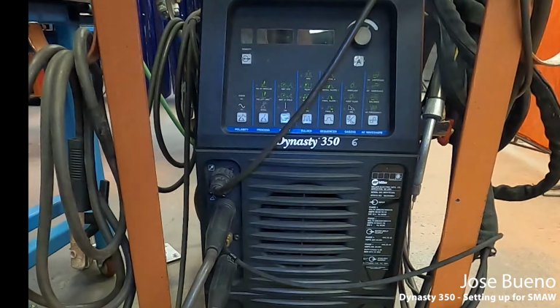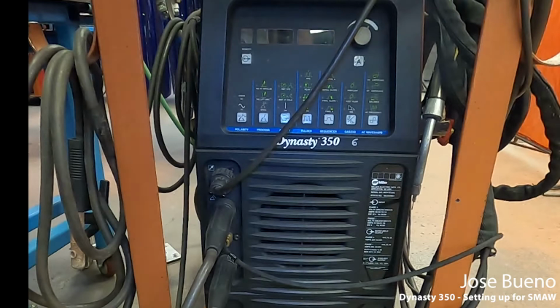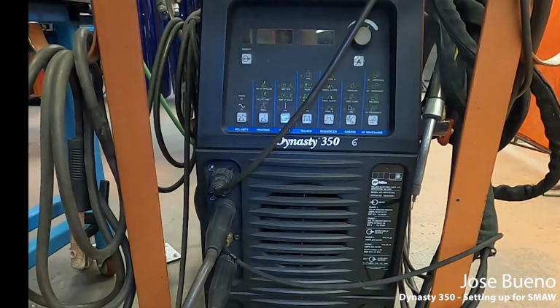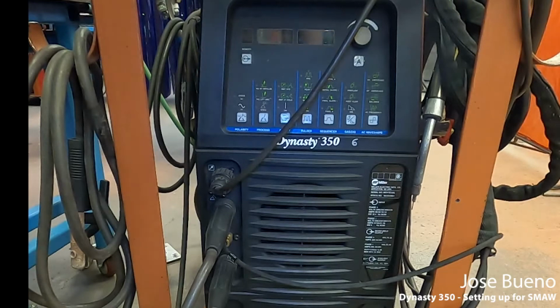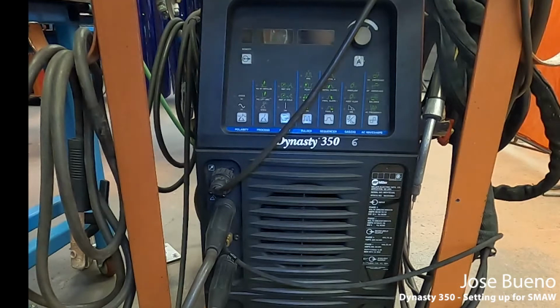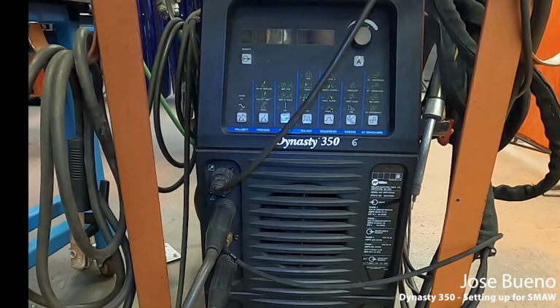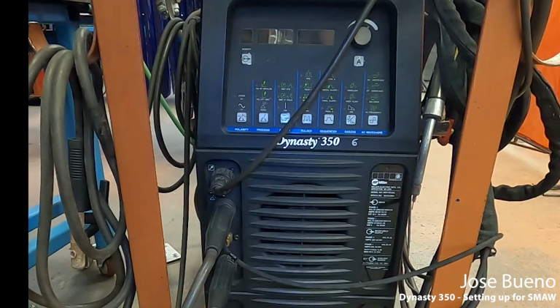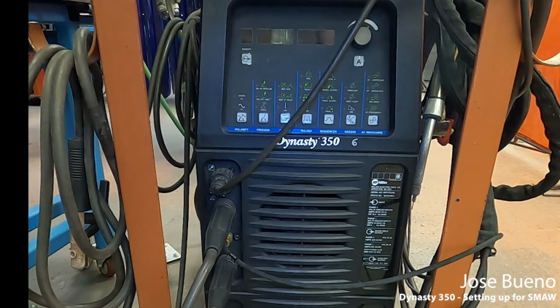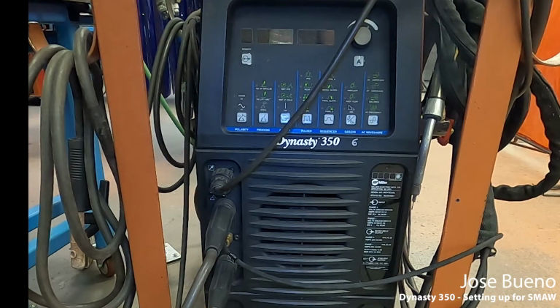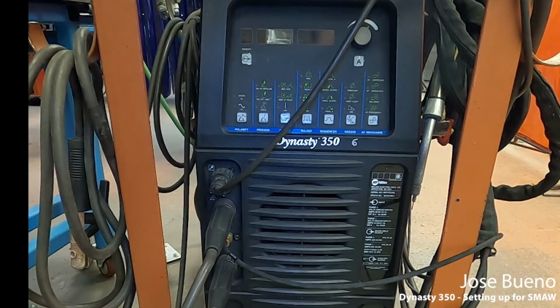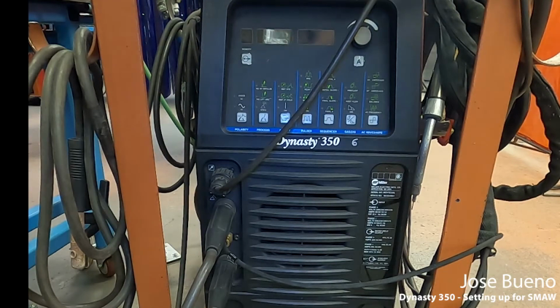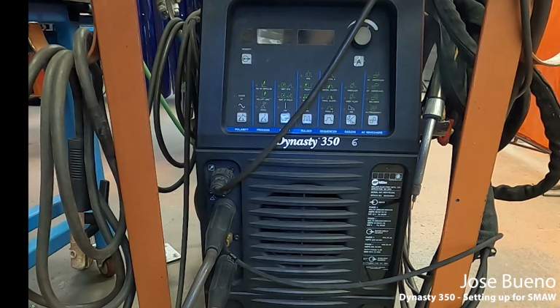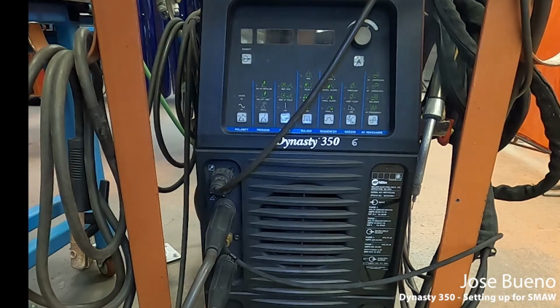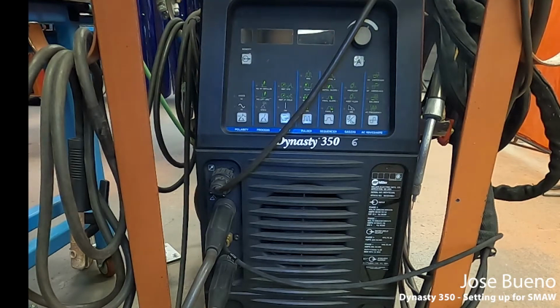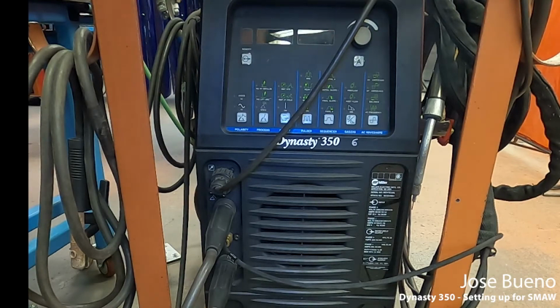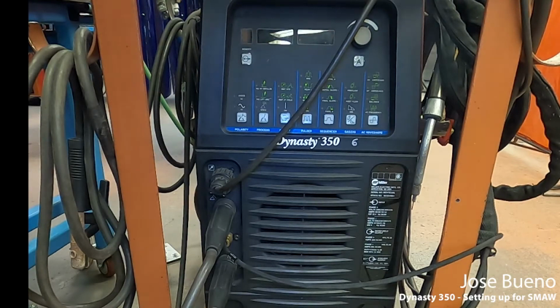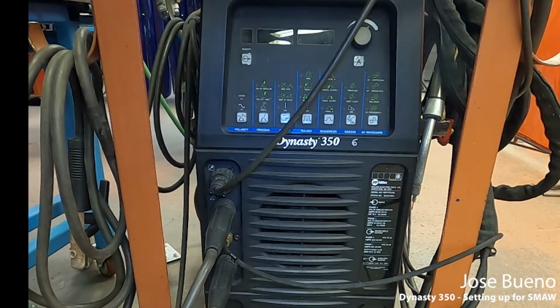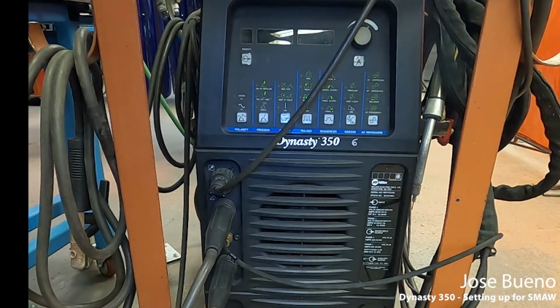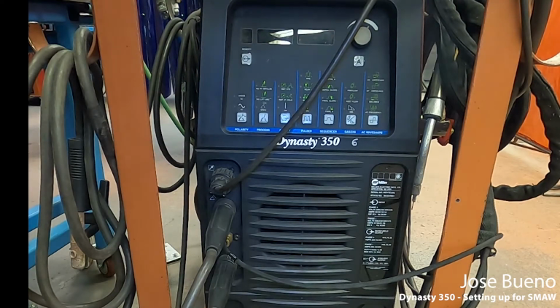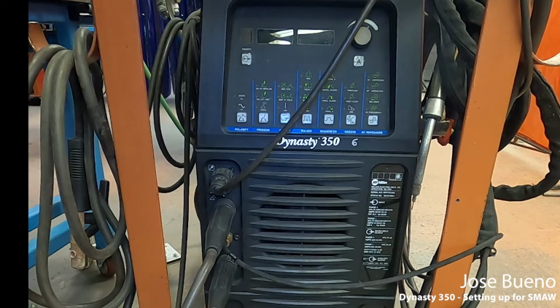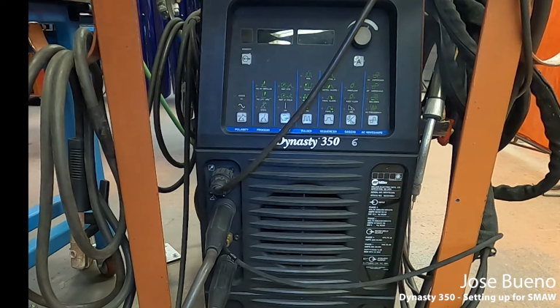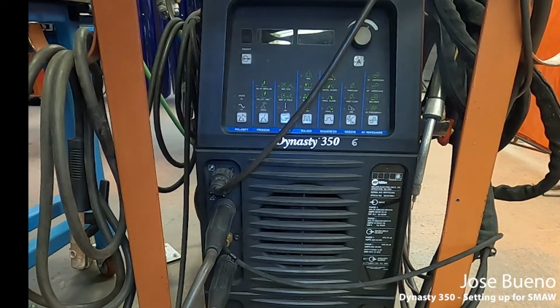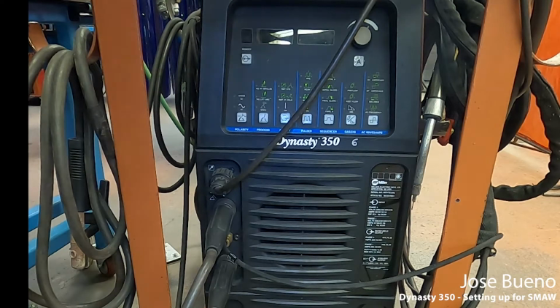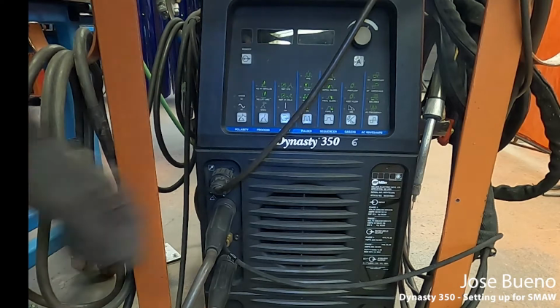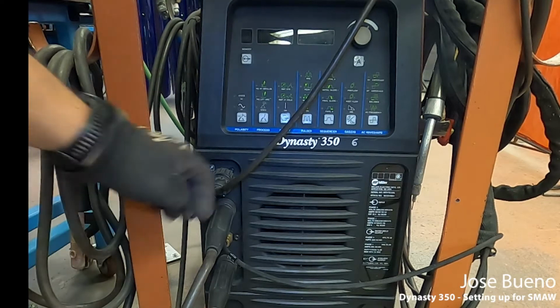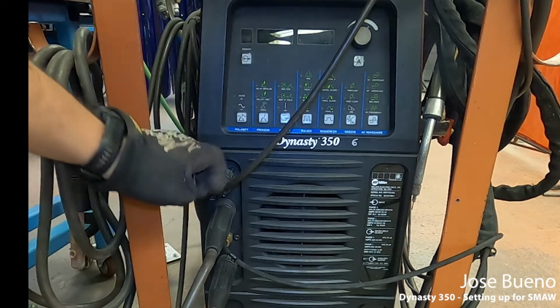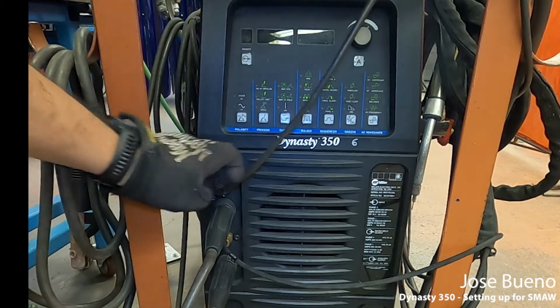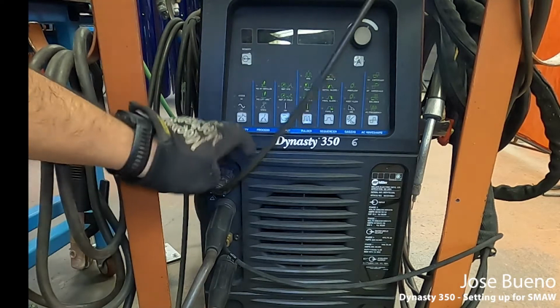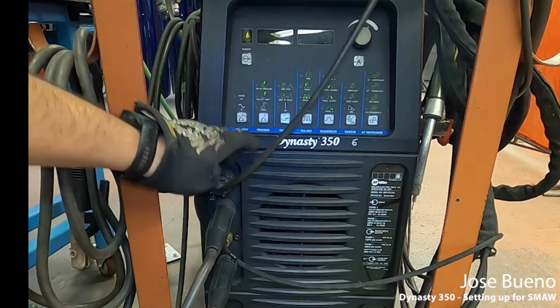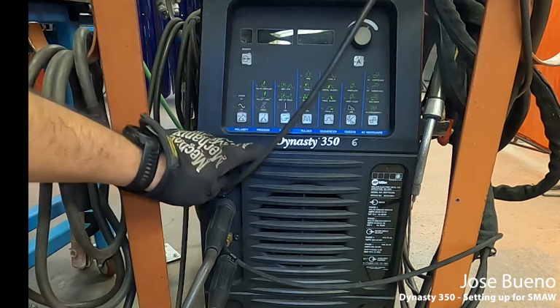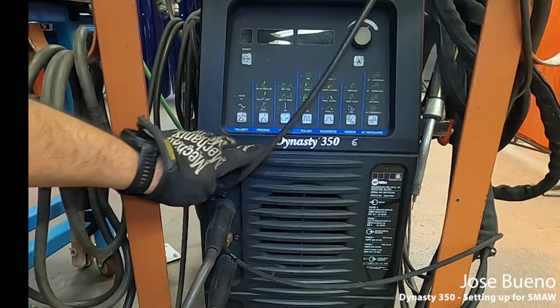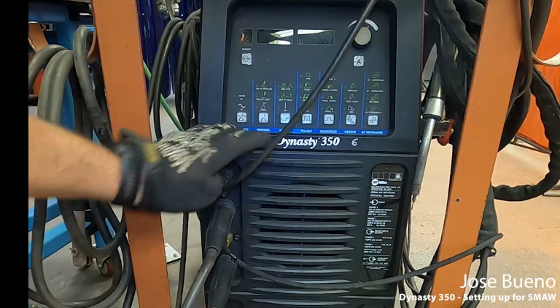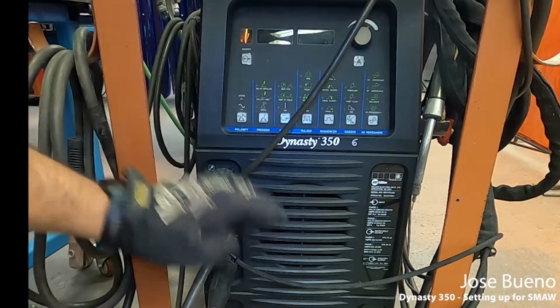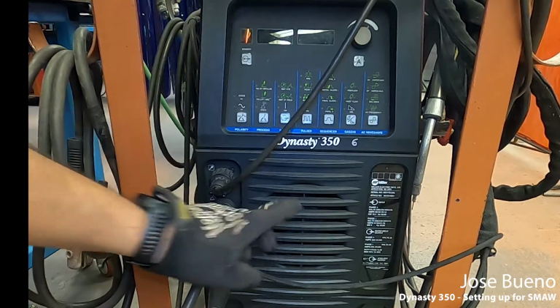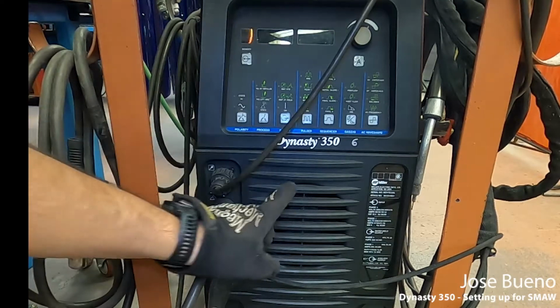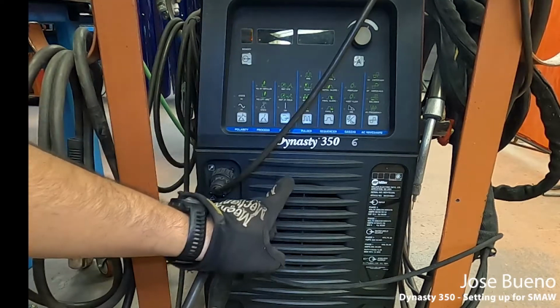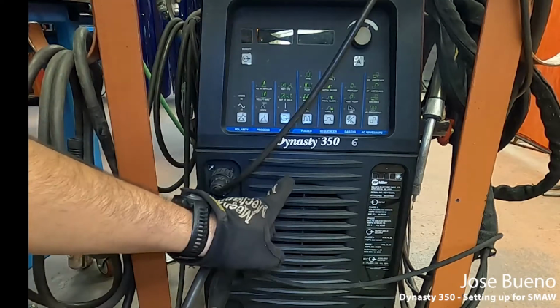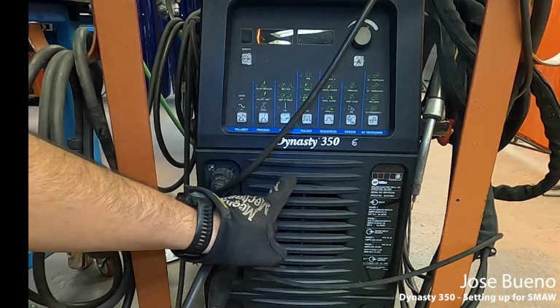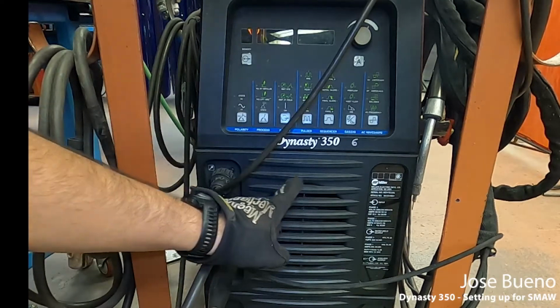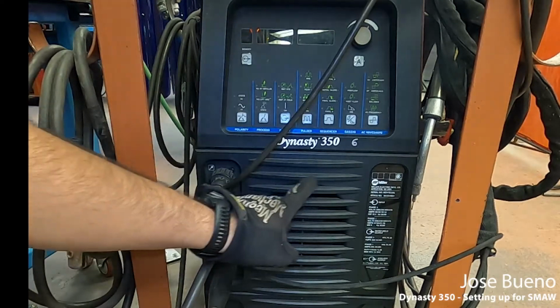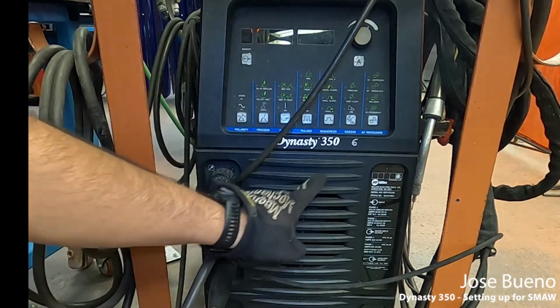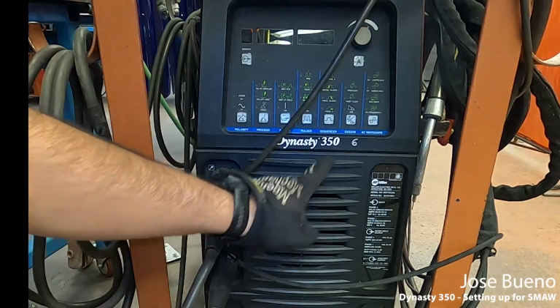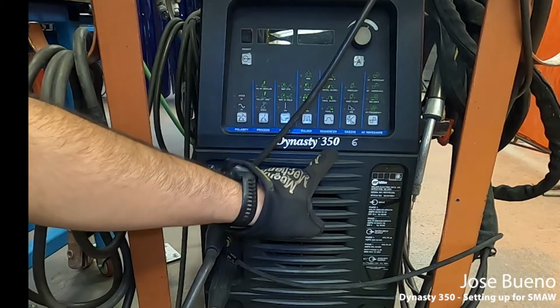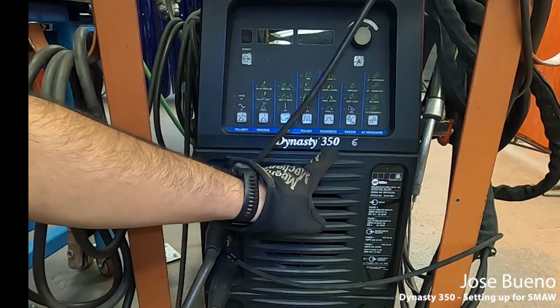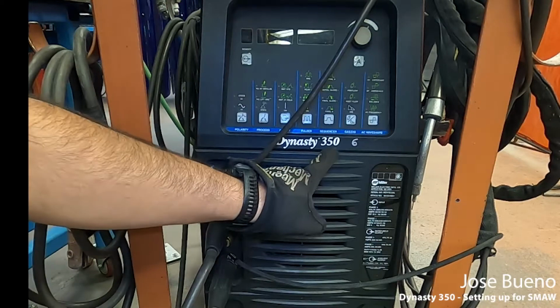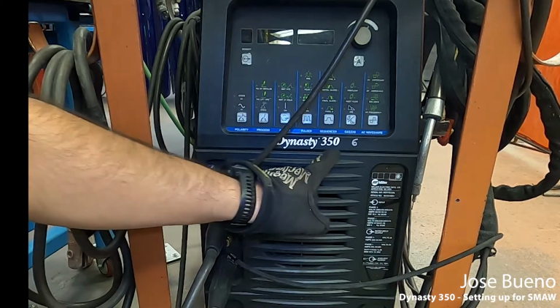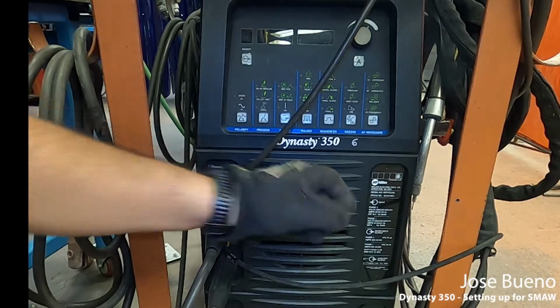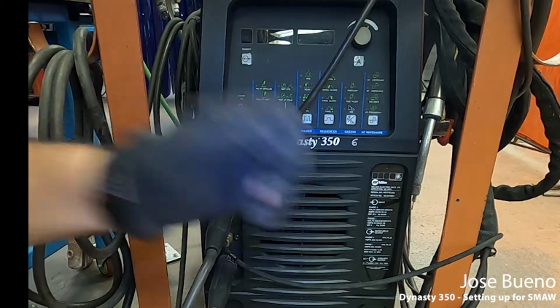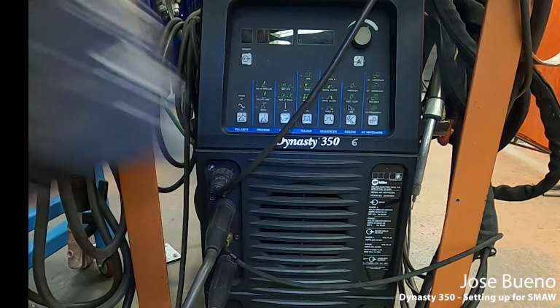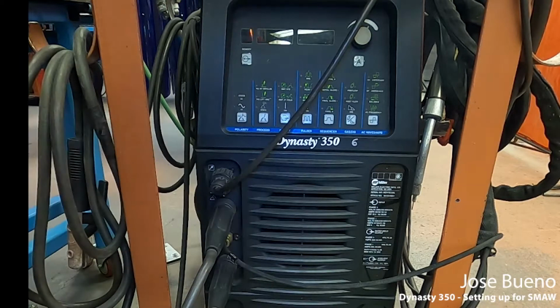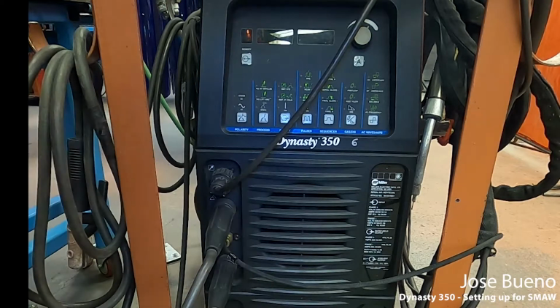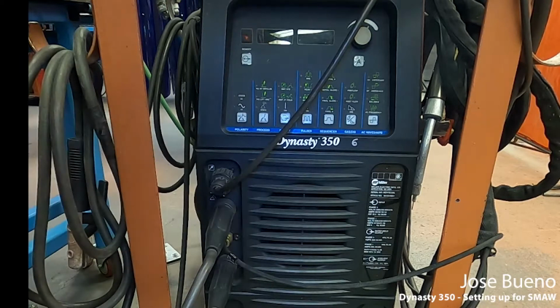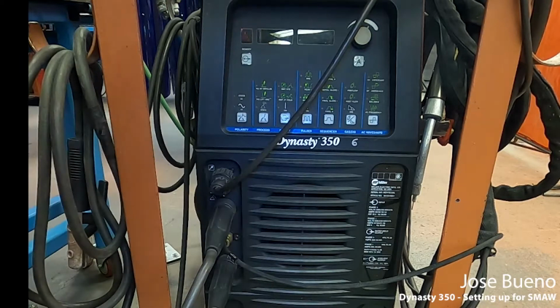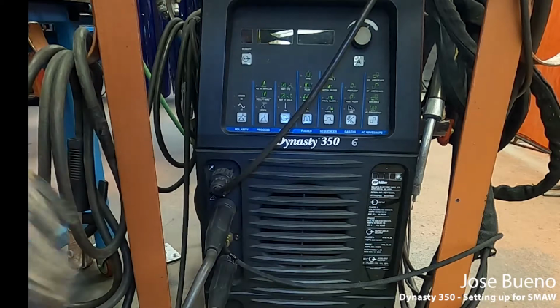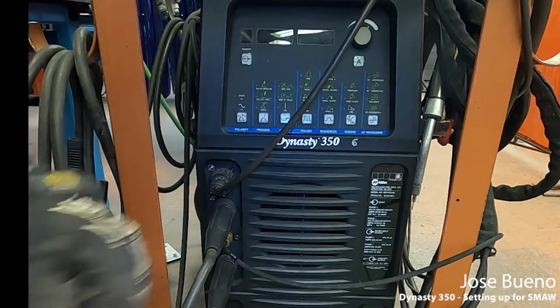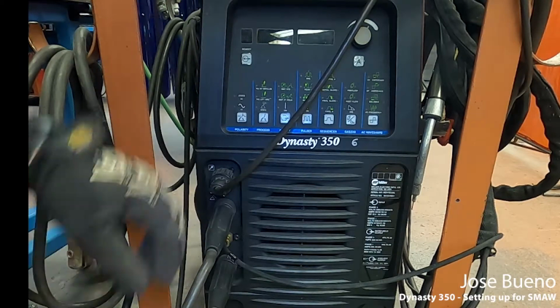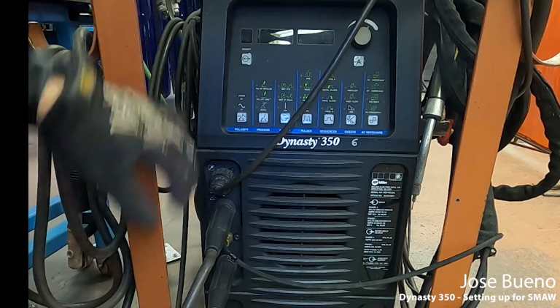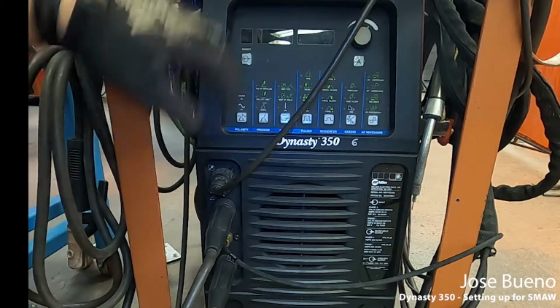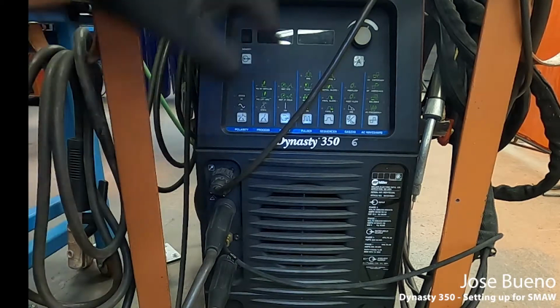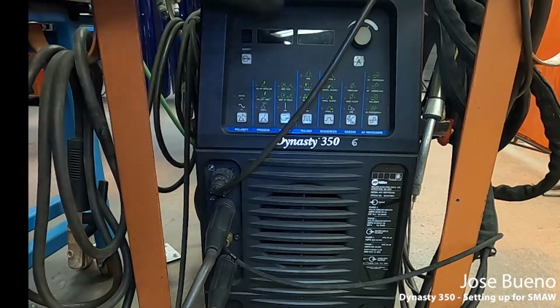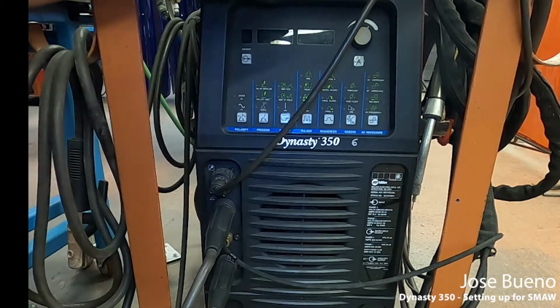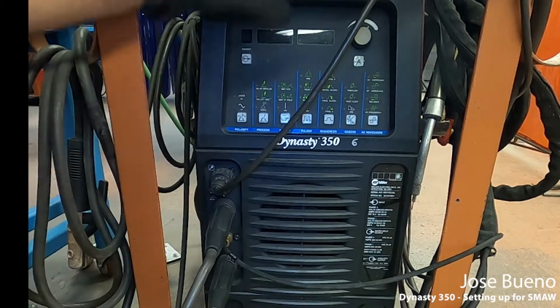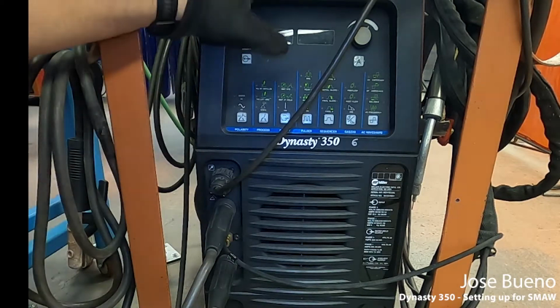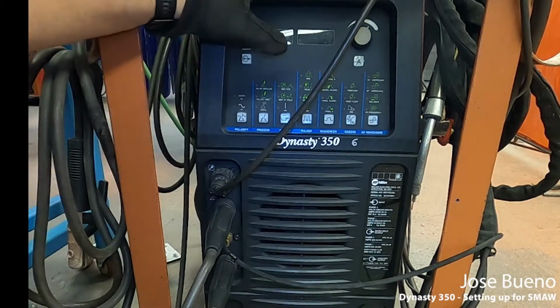Welcome back everyone. In this video I'm going to show you how to set up a Miller Dynasty 350 for shielded metal arc welding.